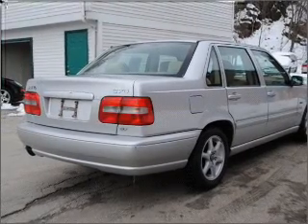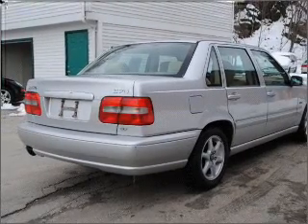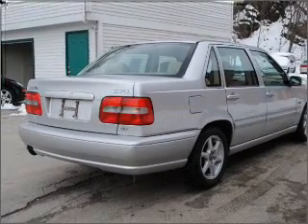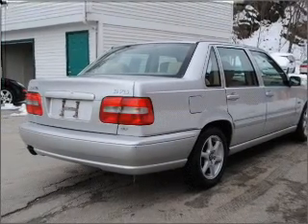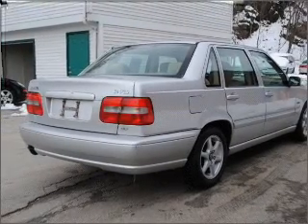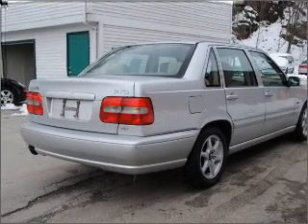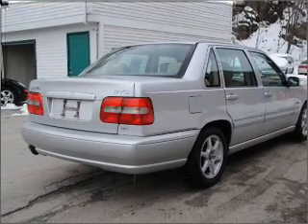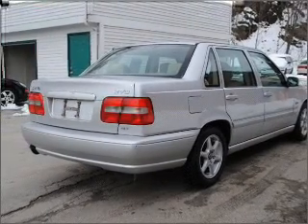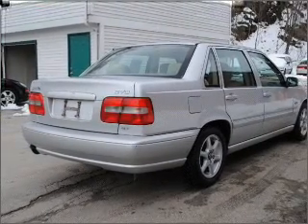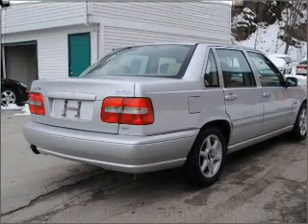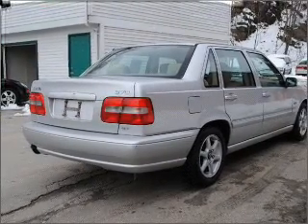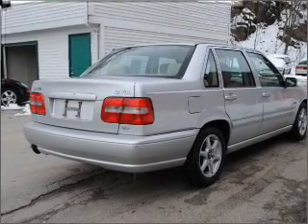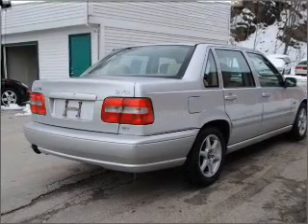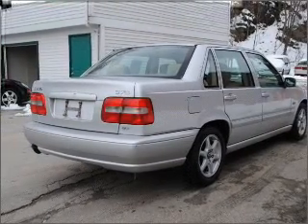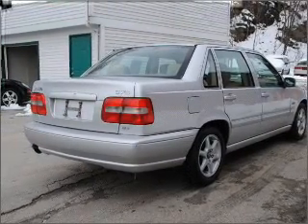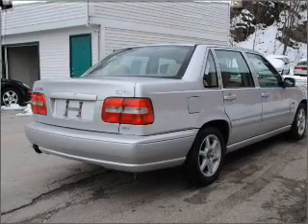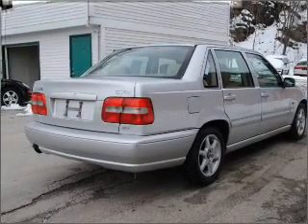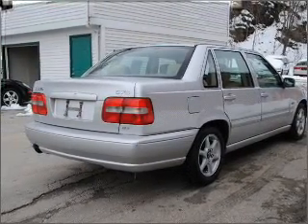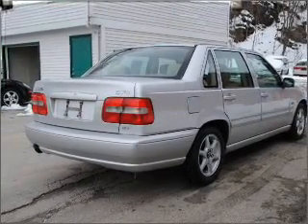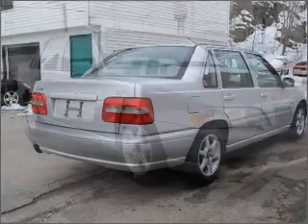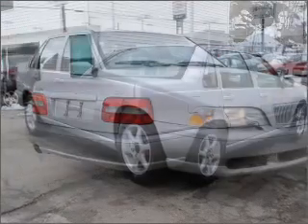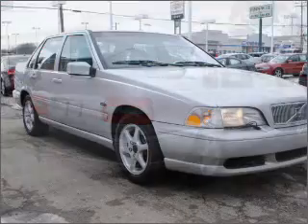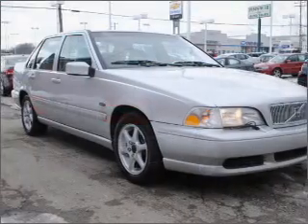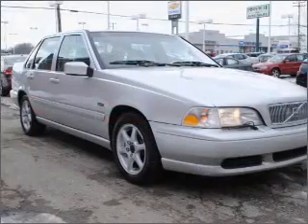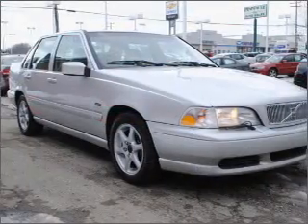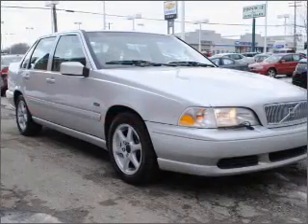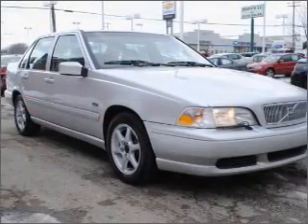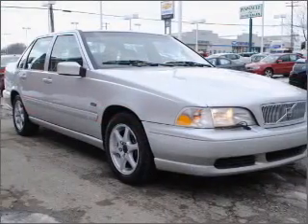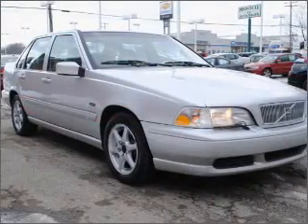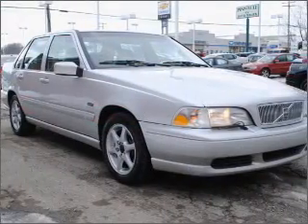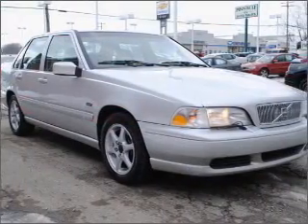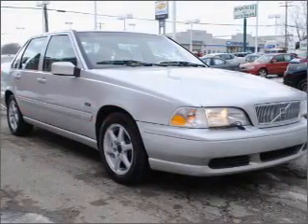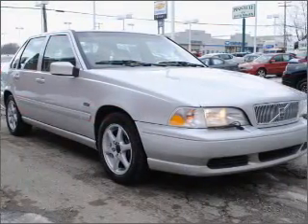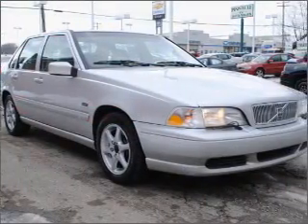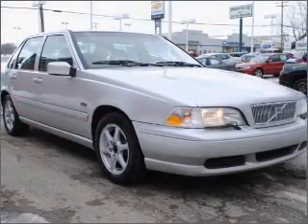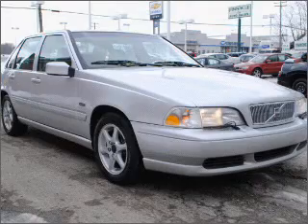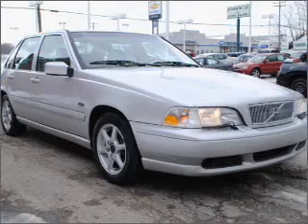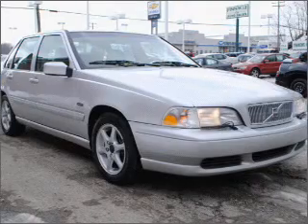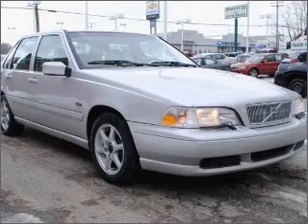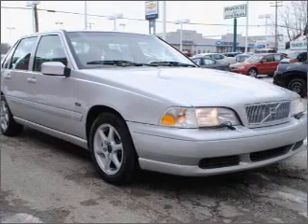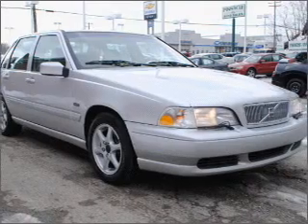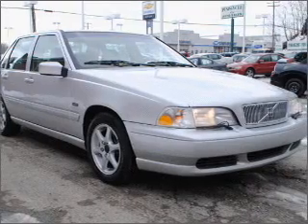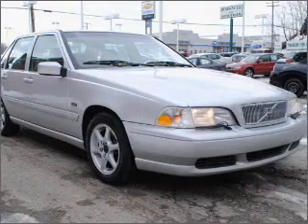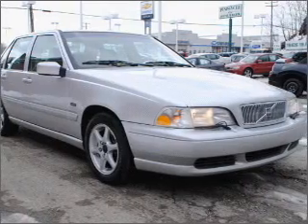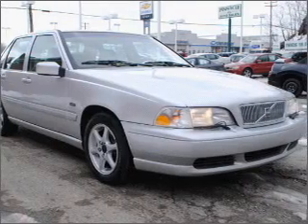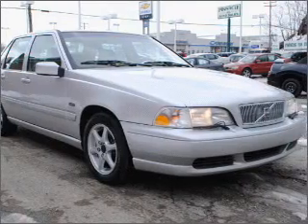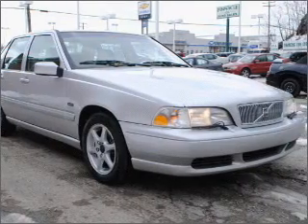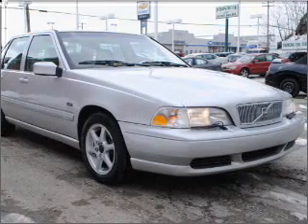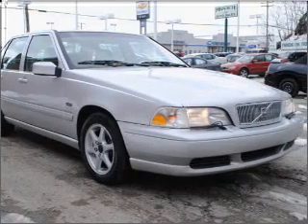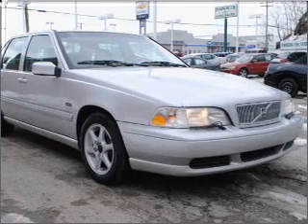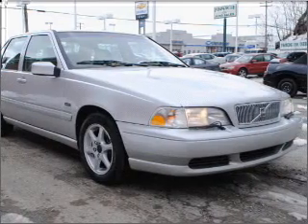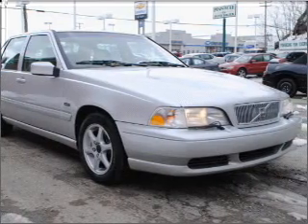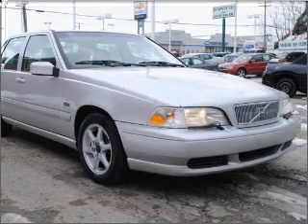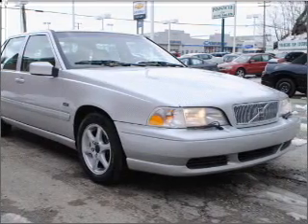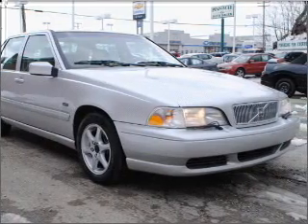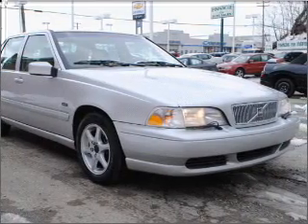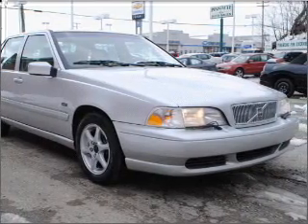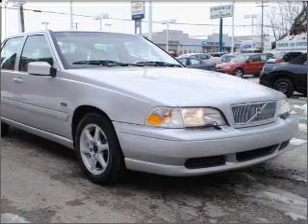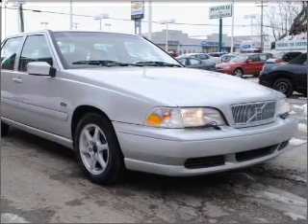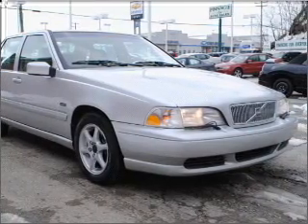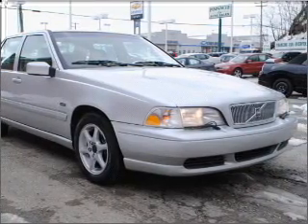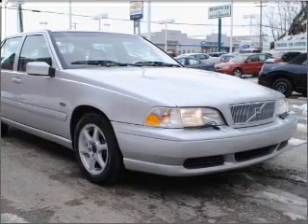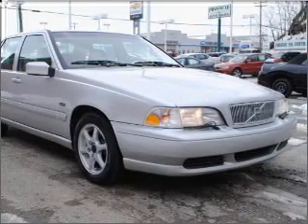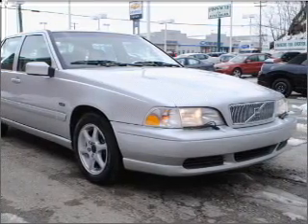Heated seats are a desirable comfort feature. Let the sun shine in with a sunroof. And memory settings are one of many features.